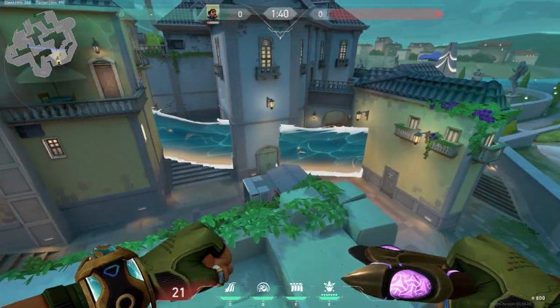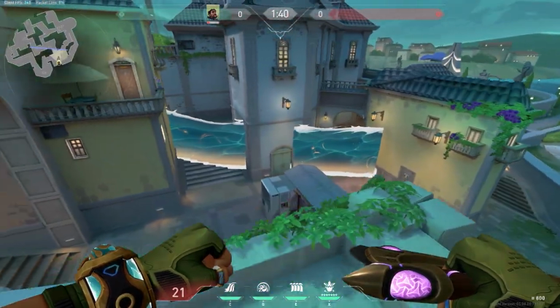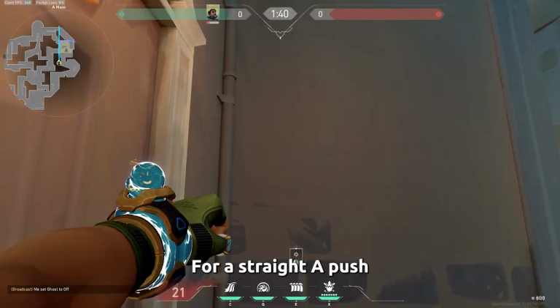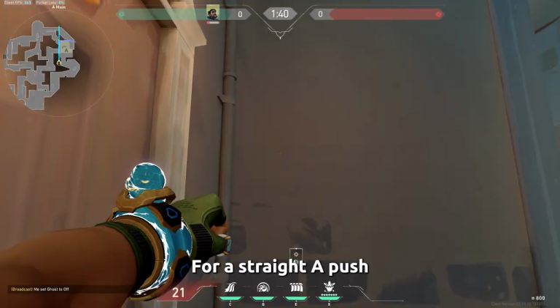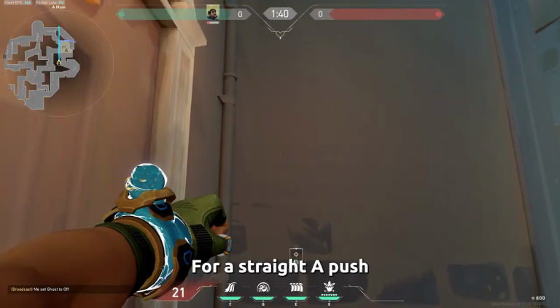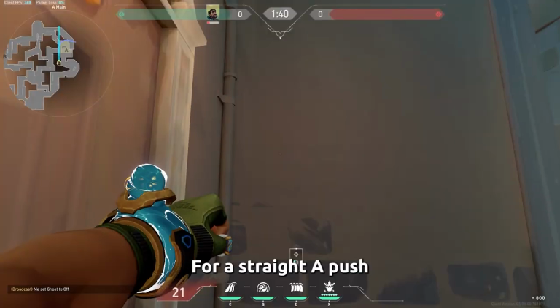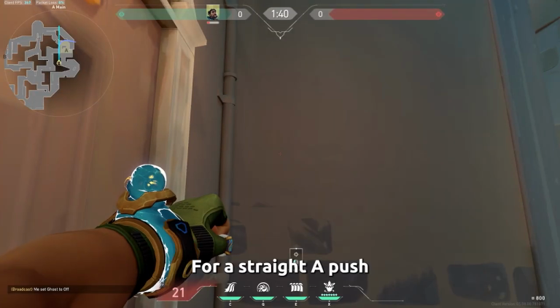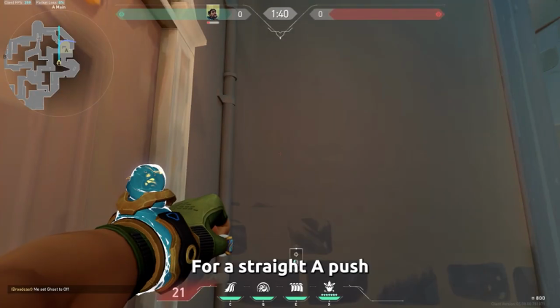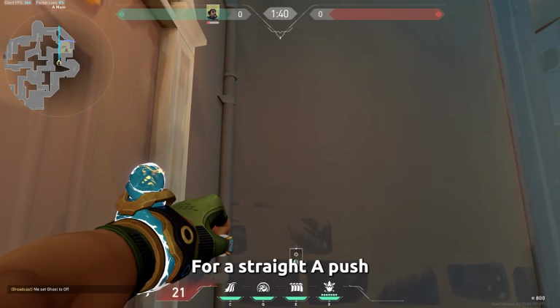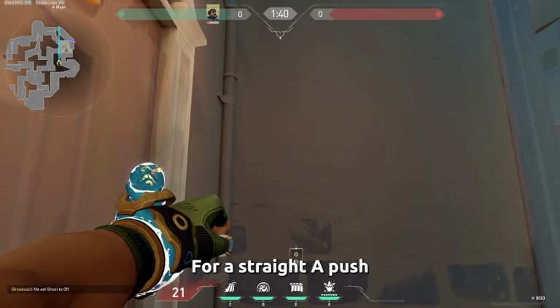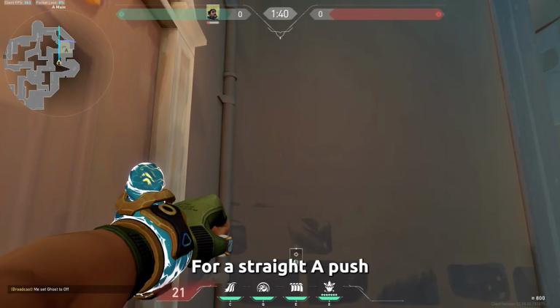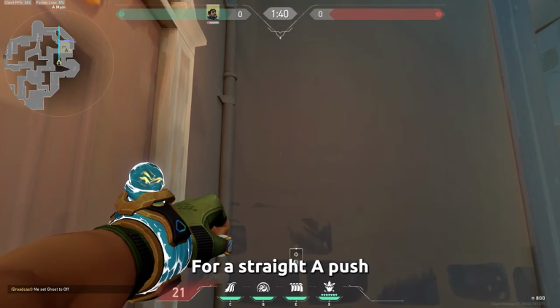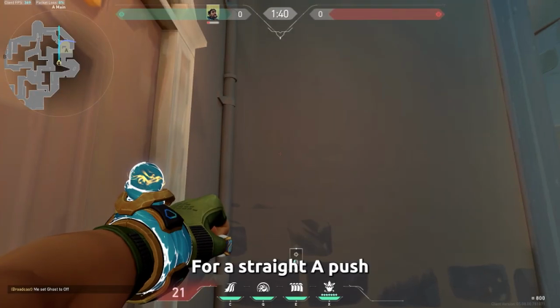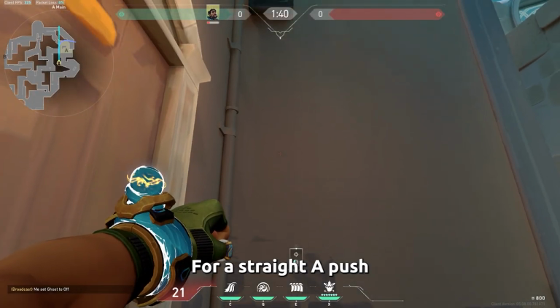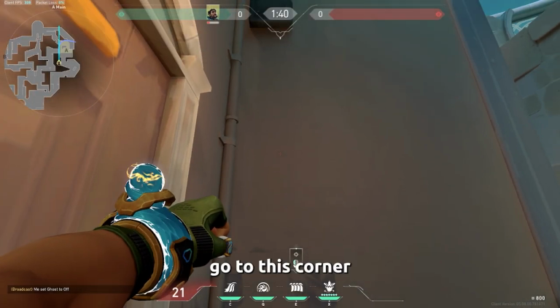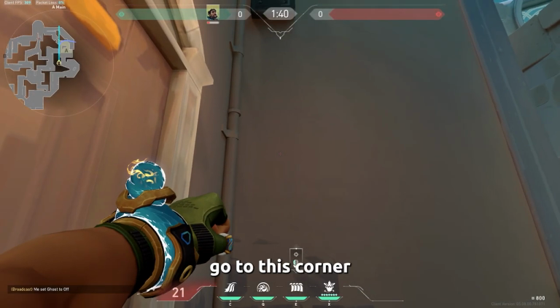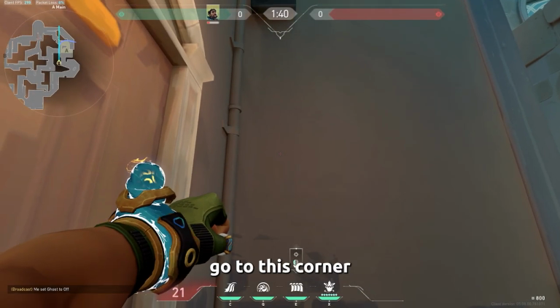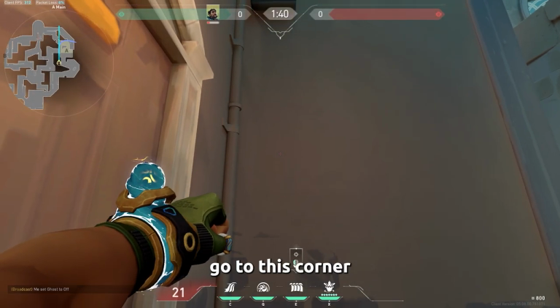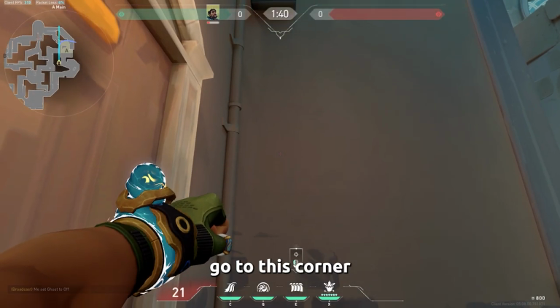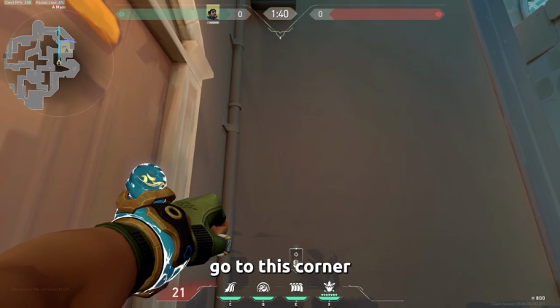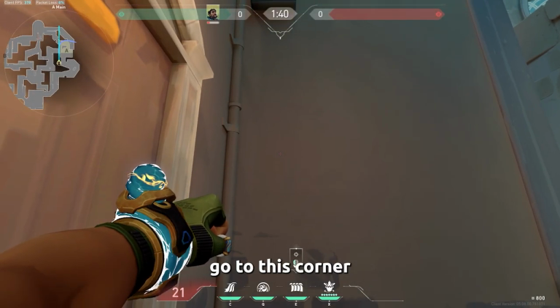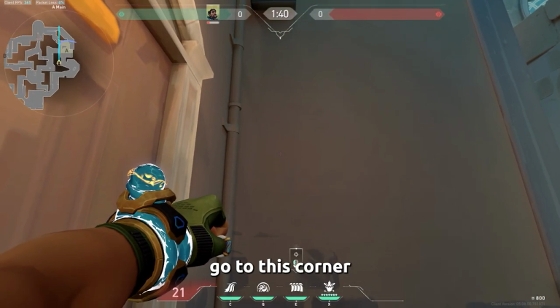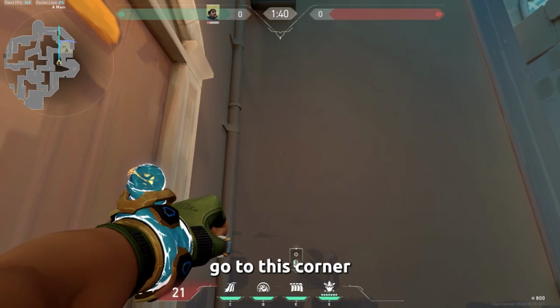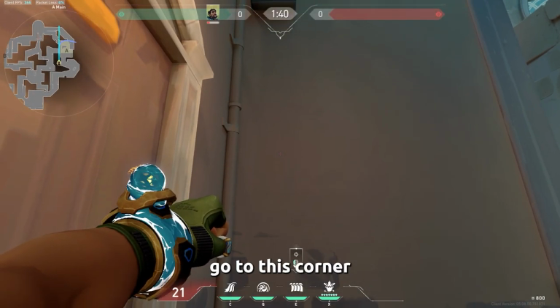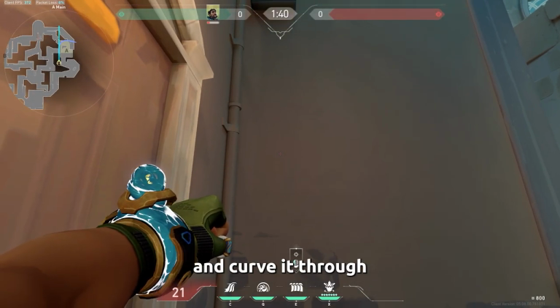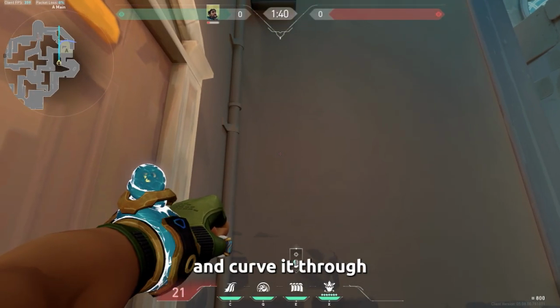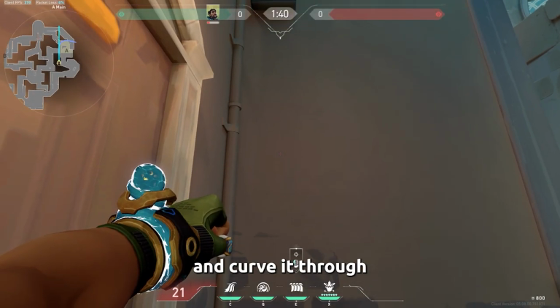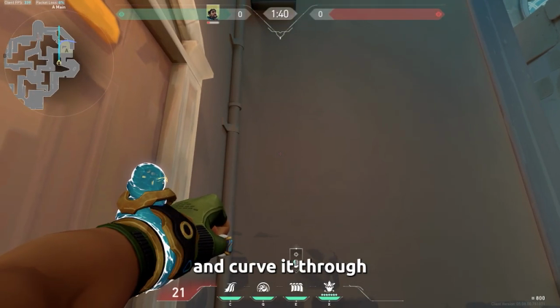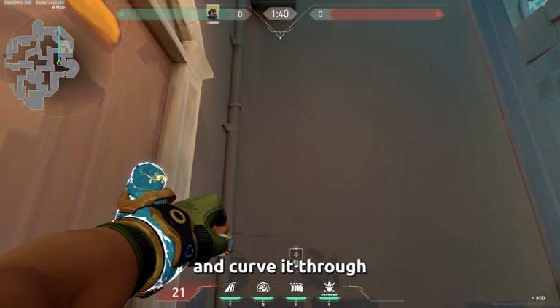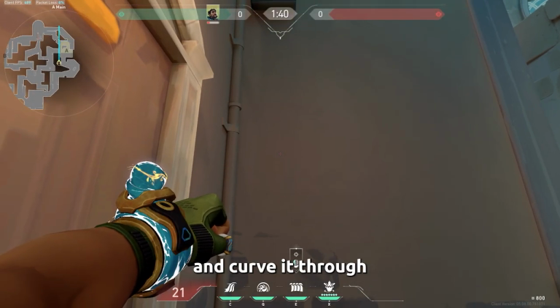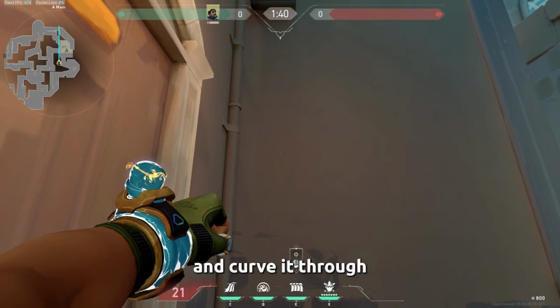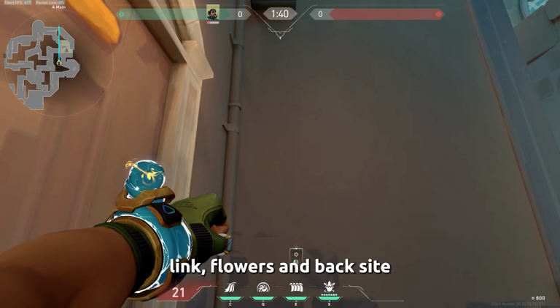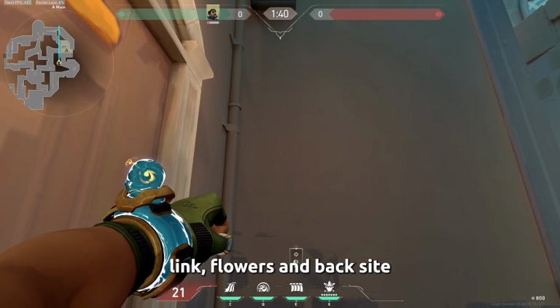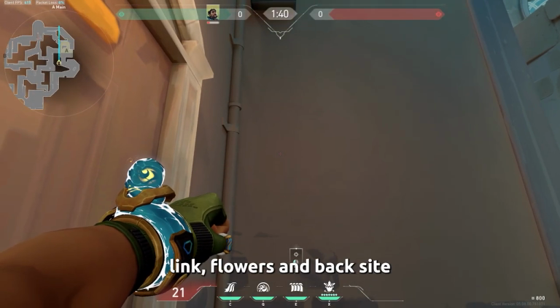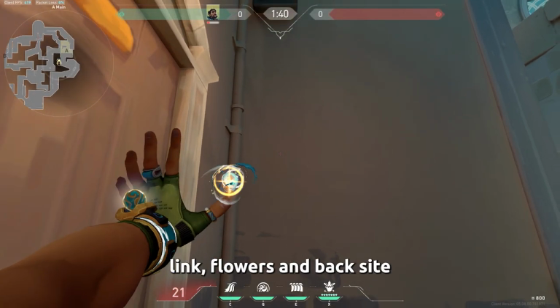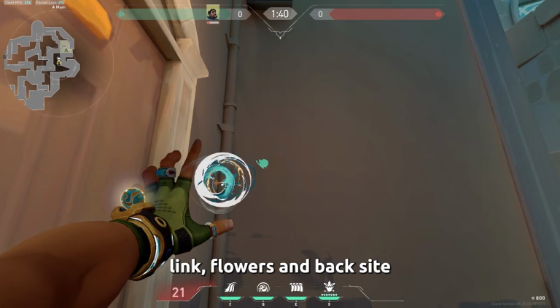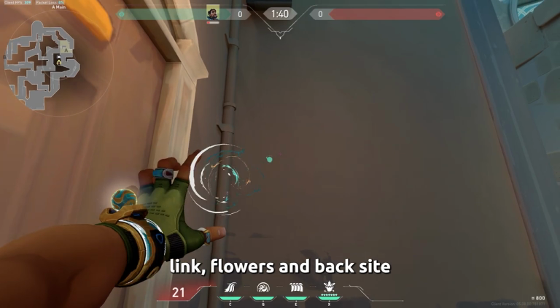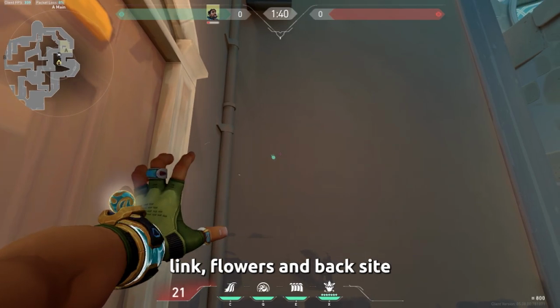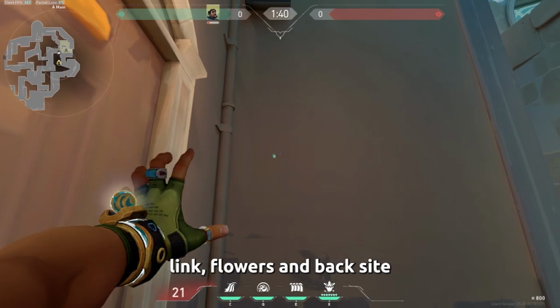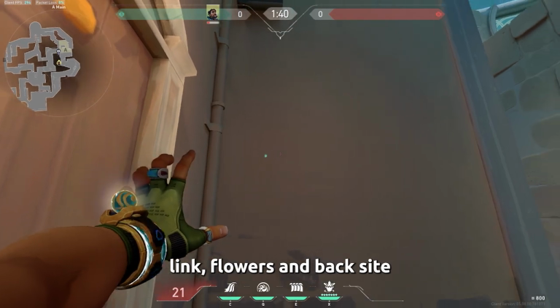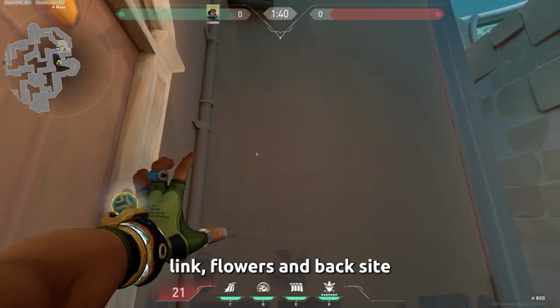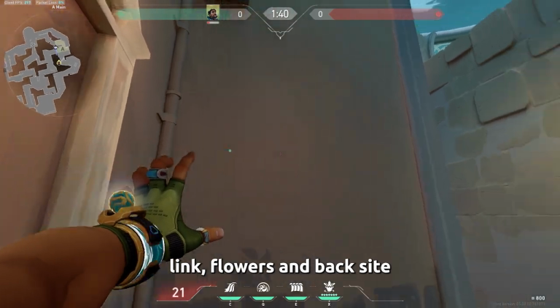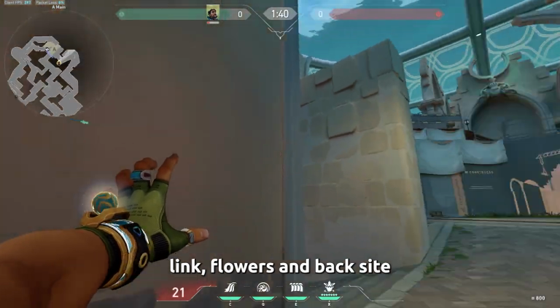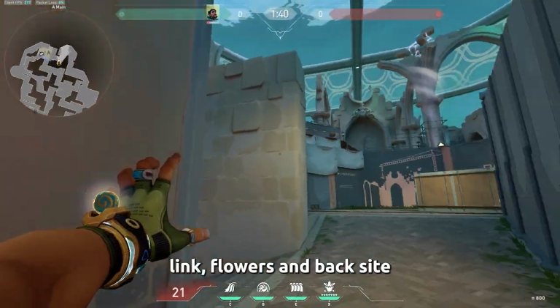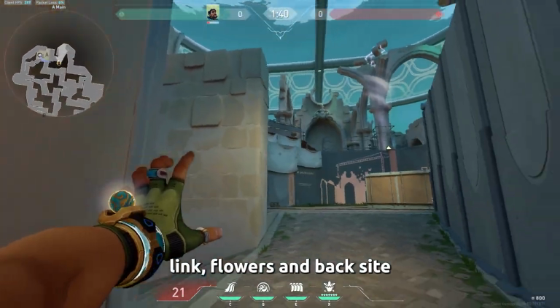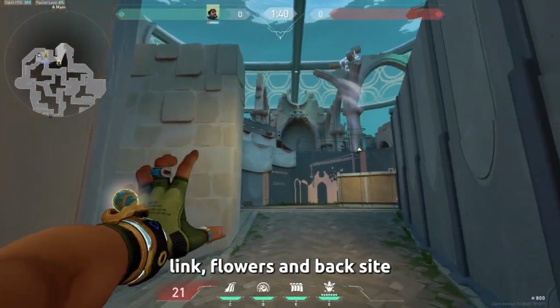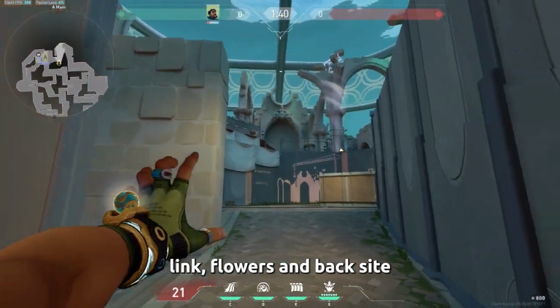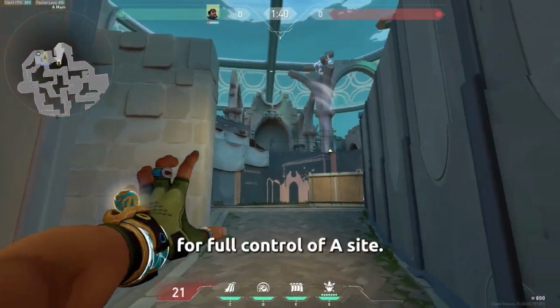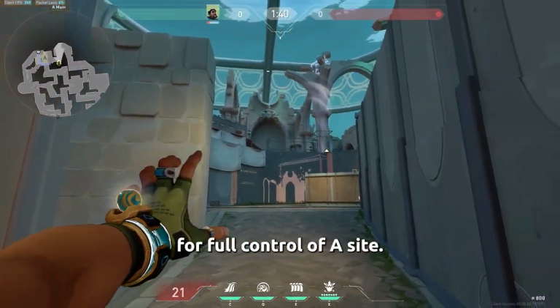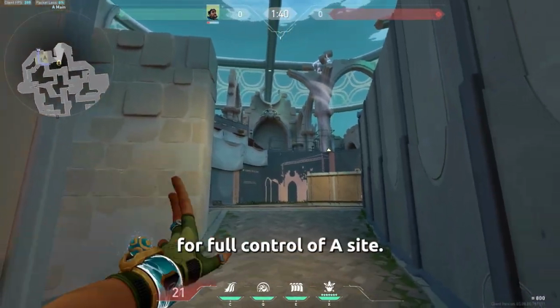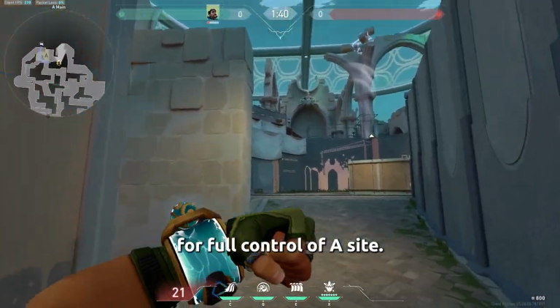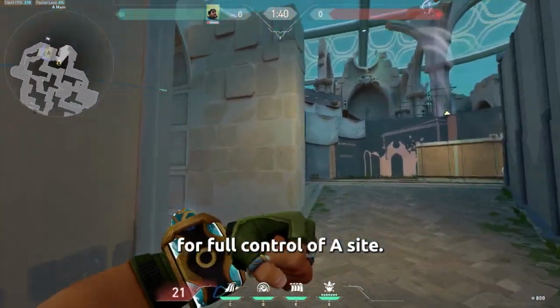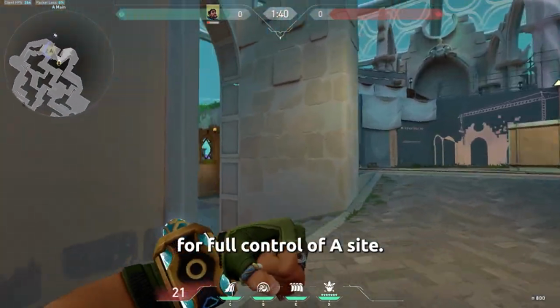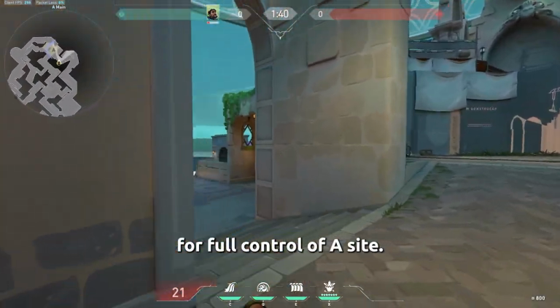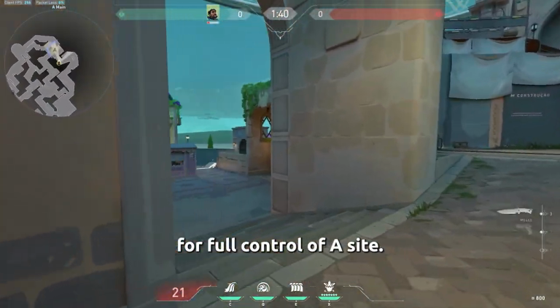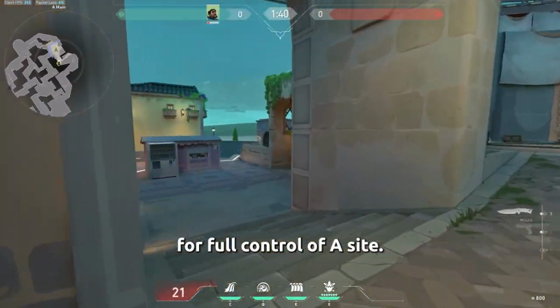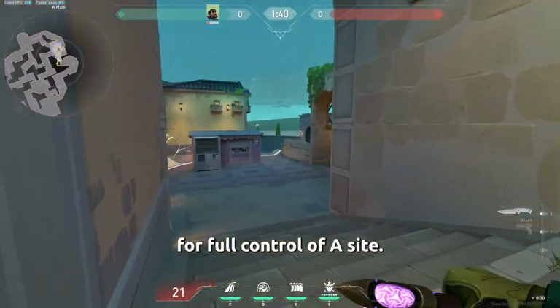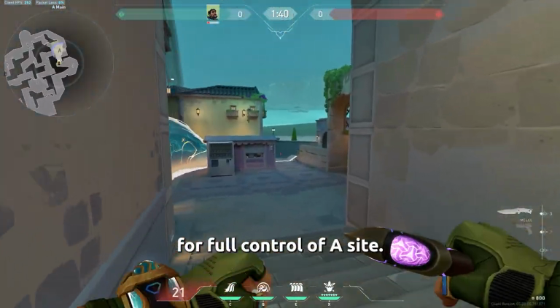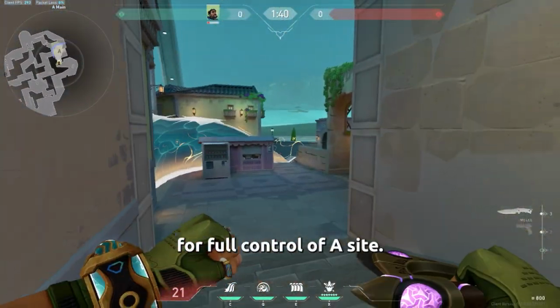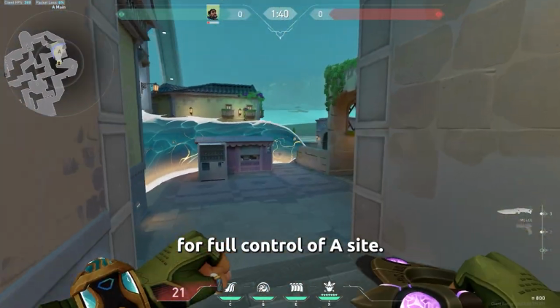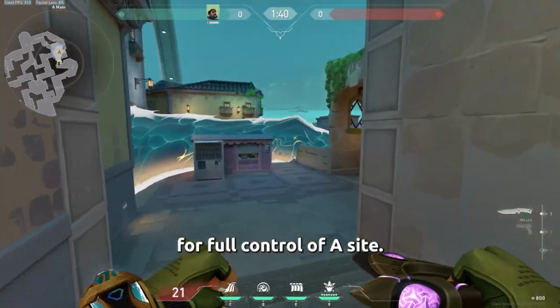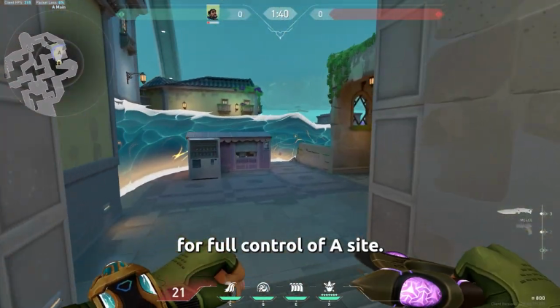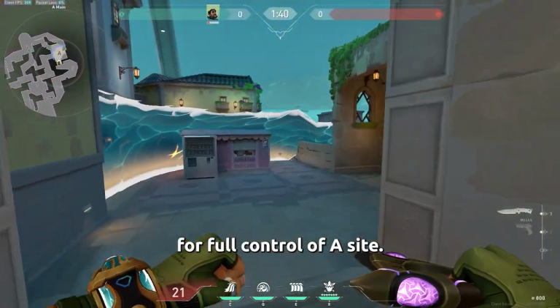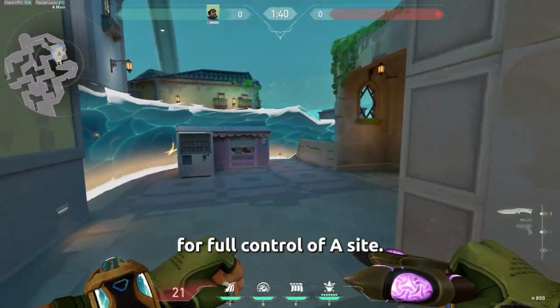For a straight A push, go to this corner and curve it through link, flowers, and back side for full control of A side.